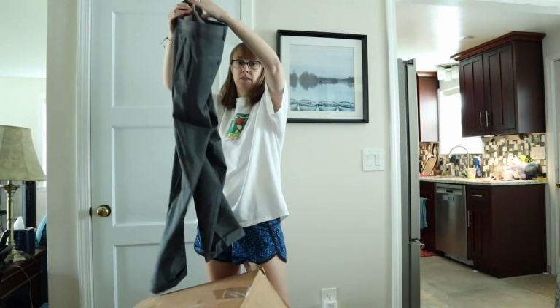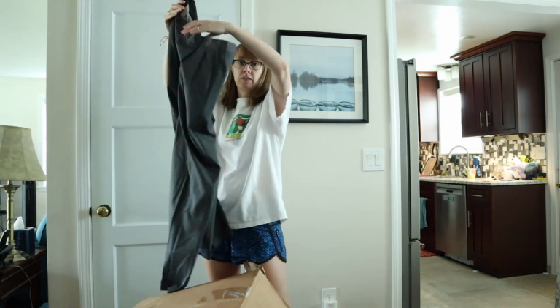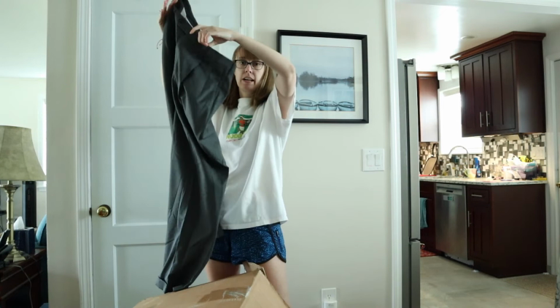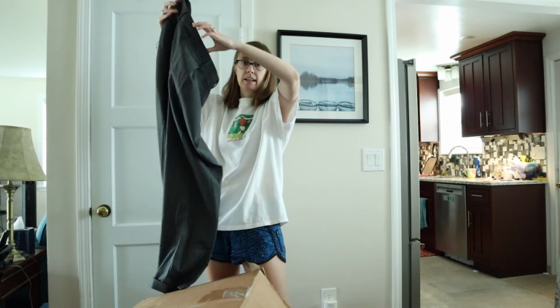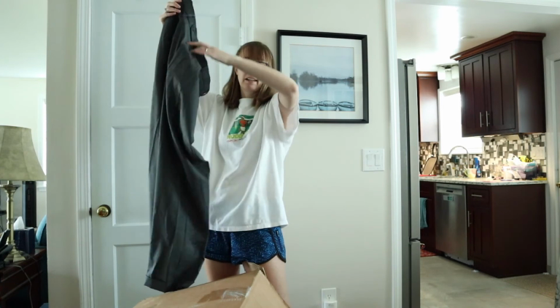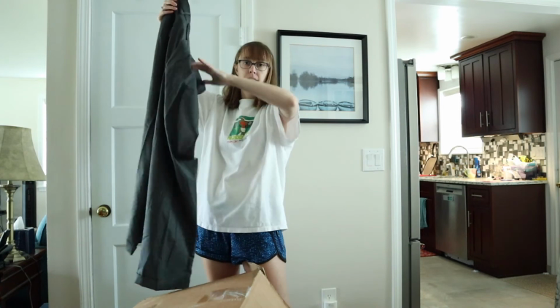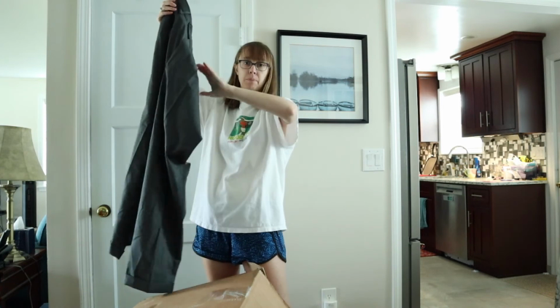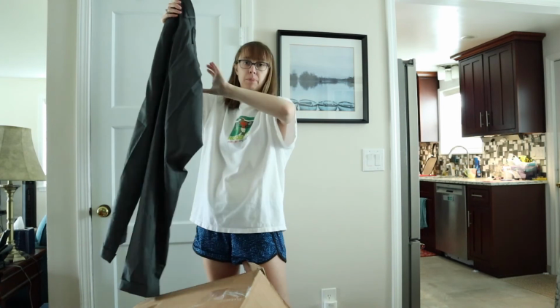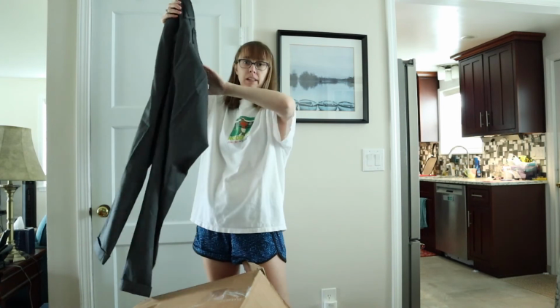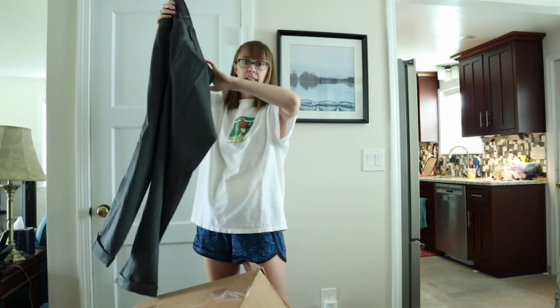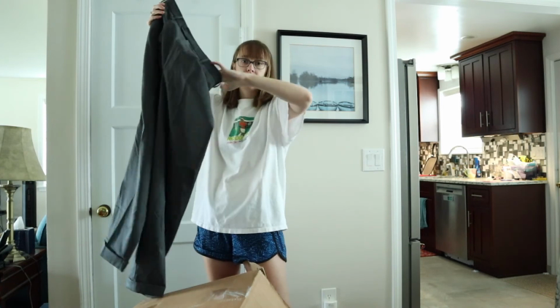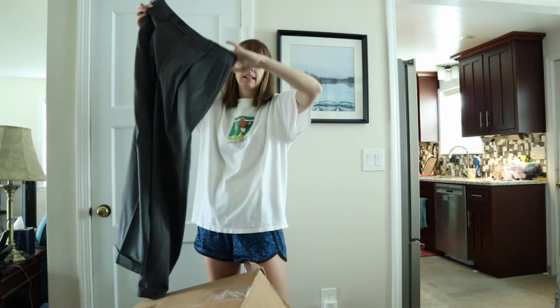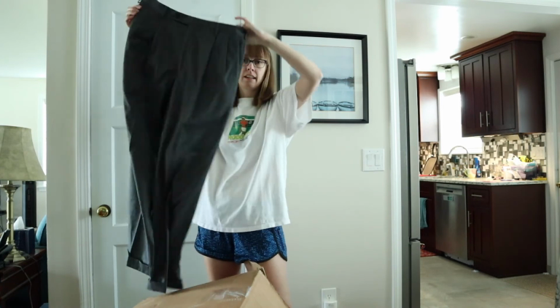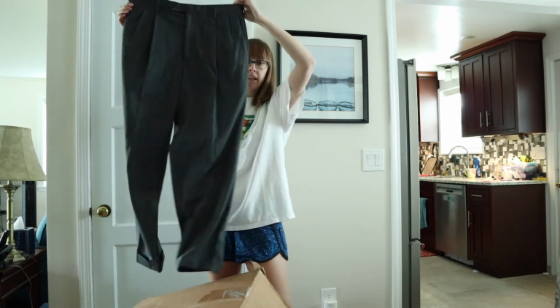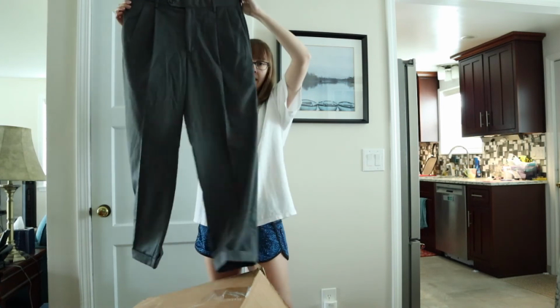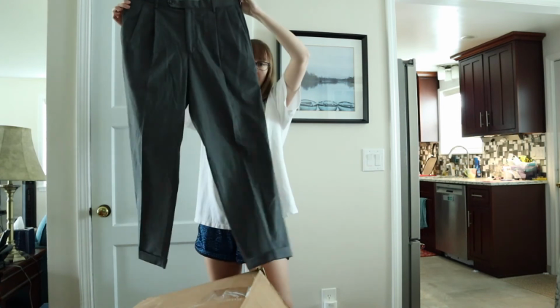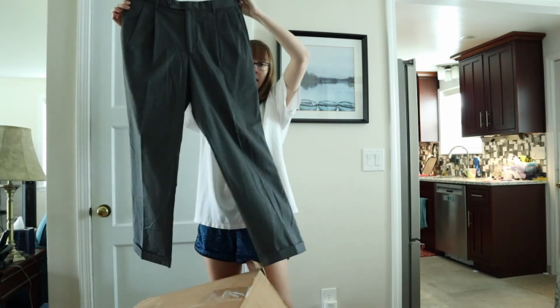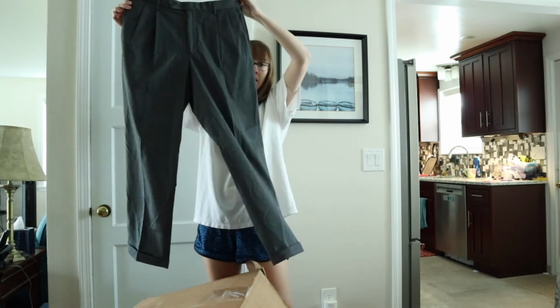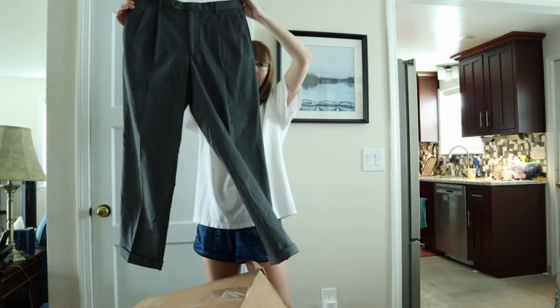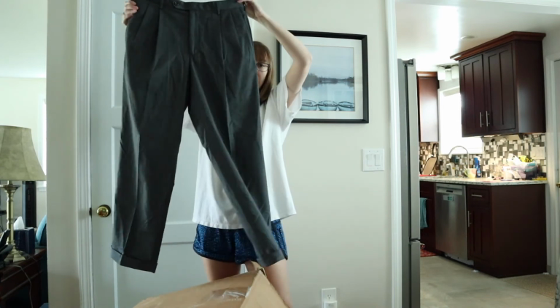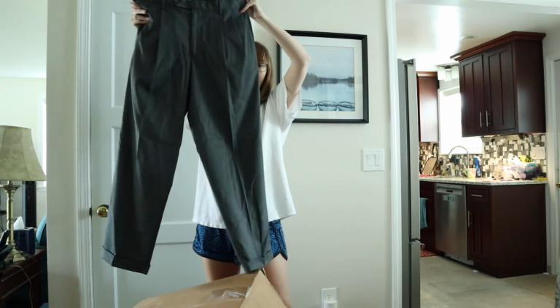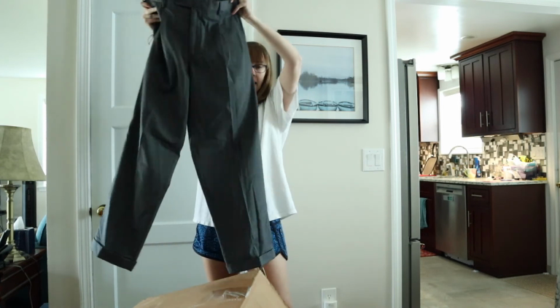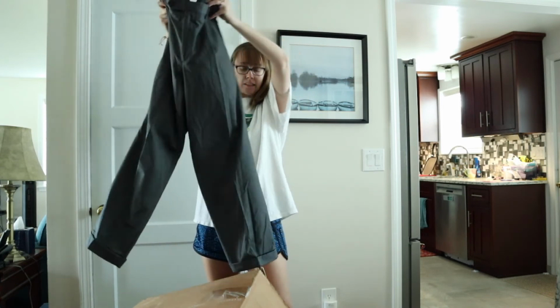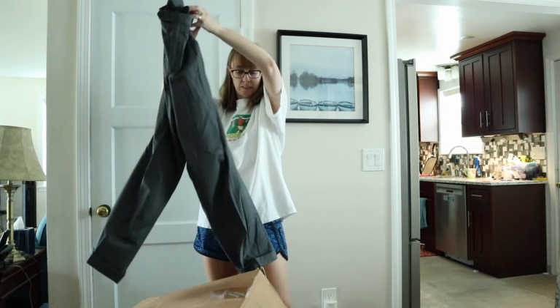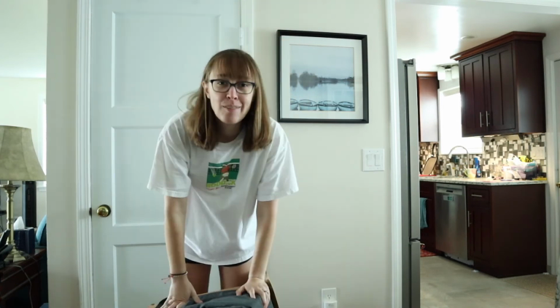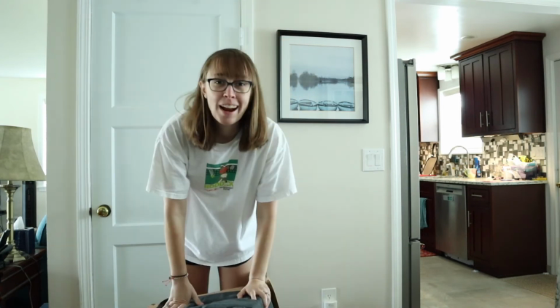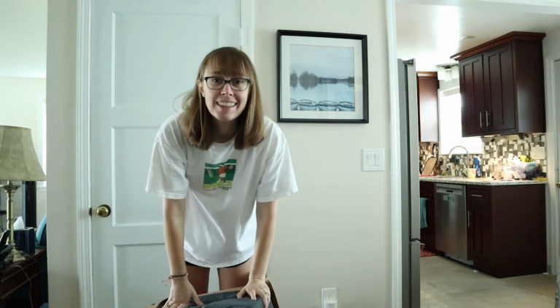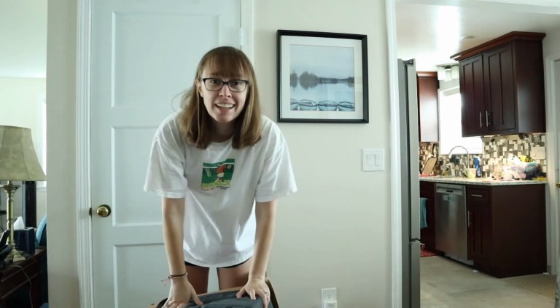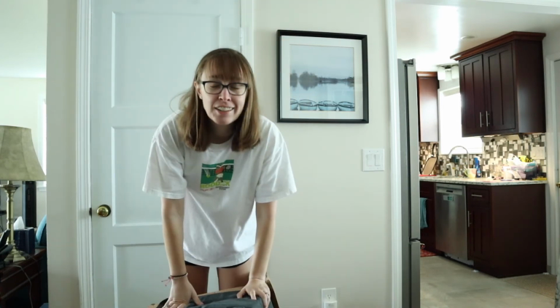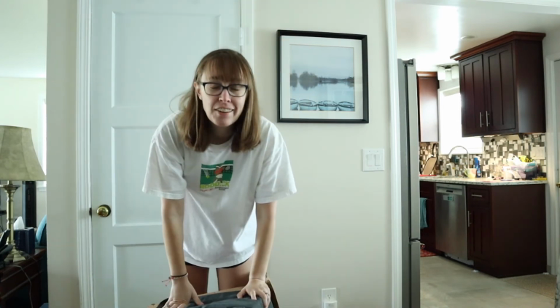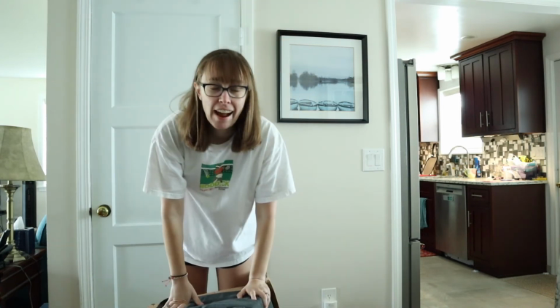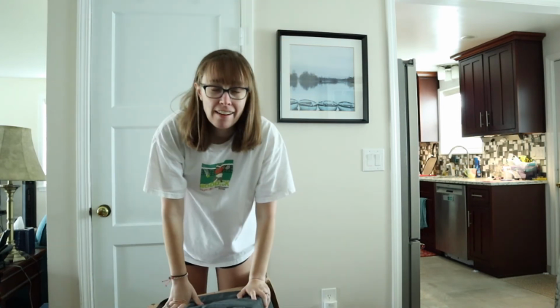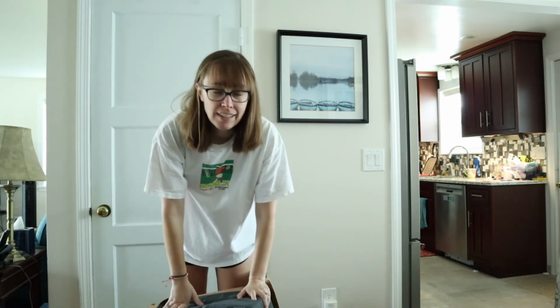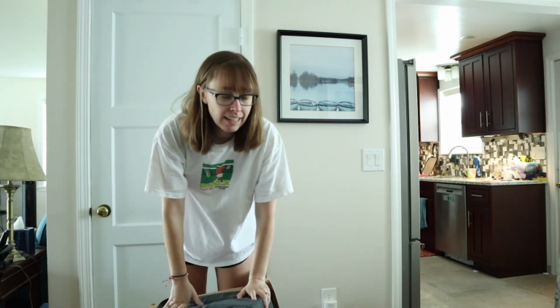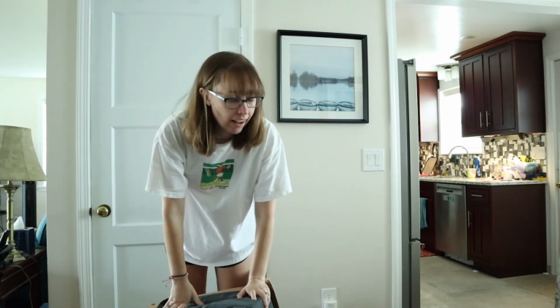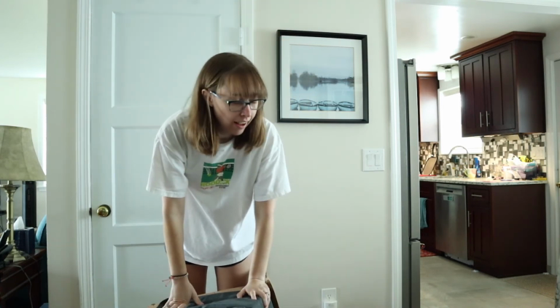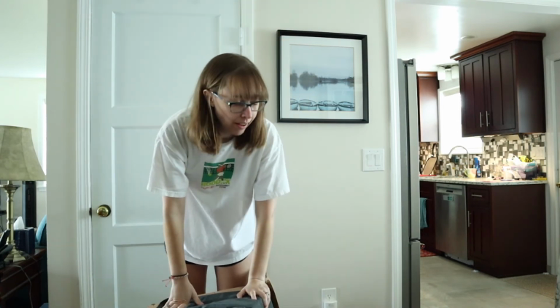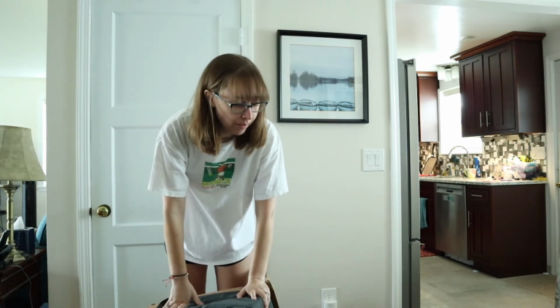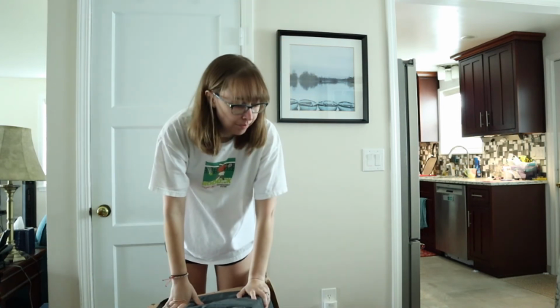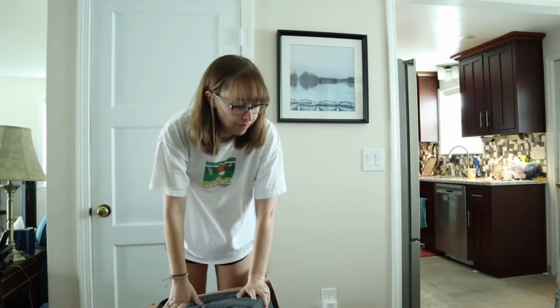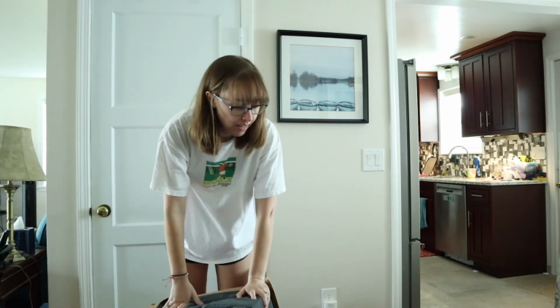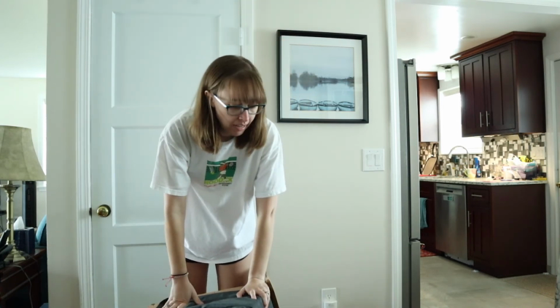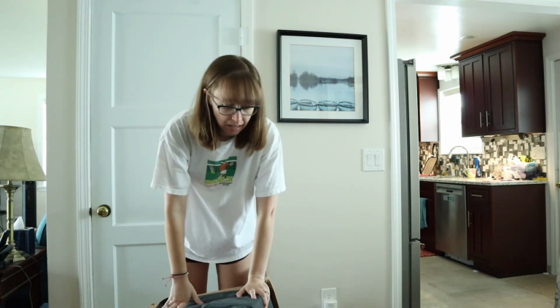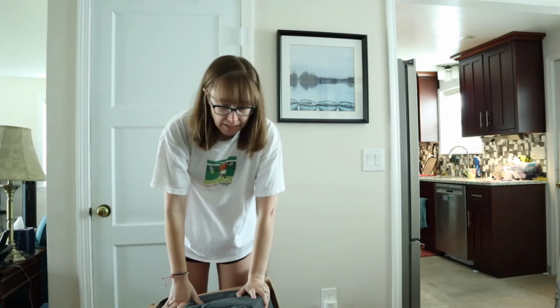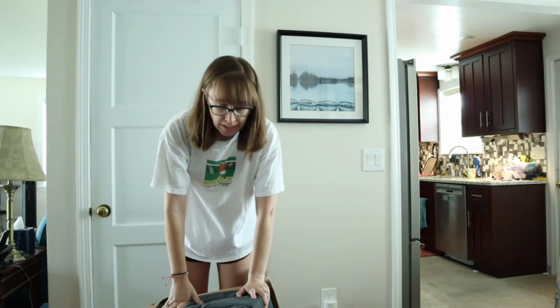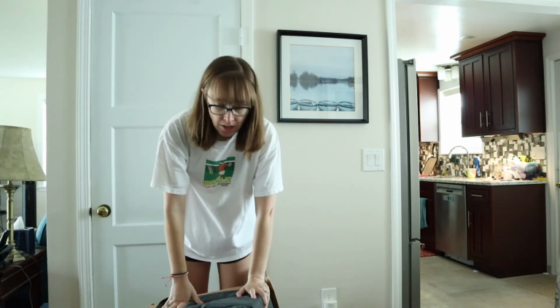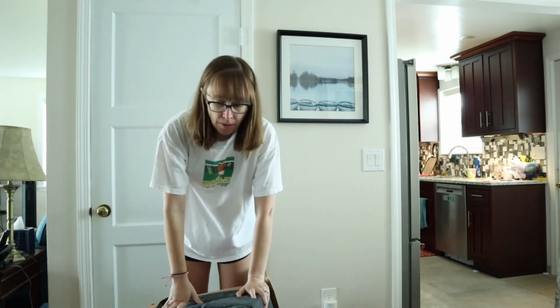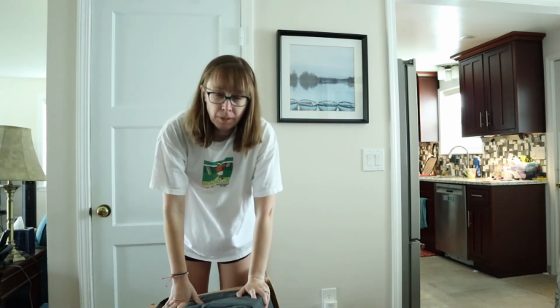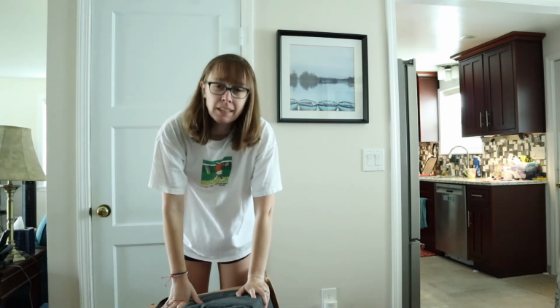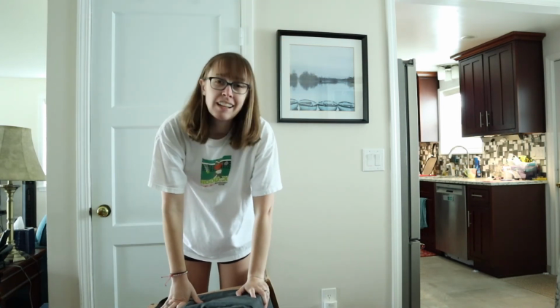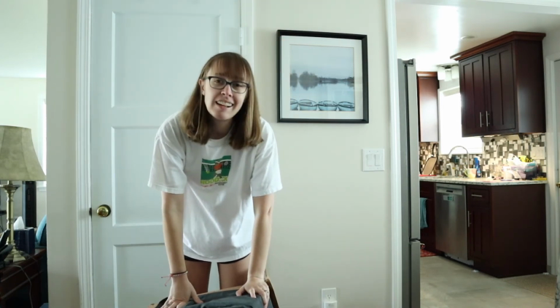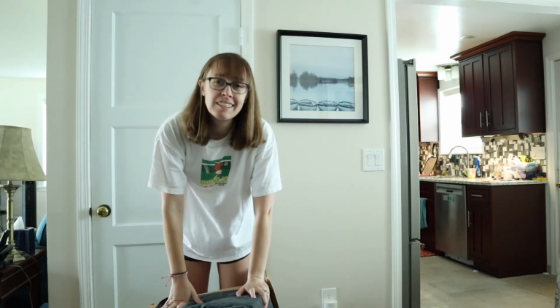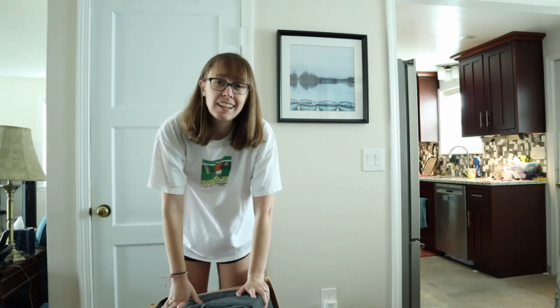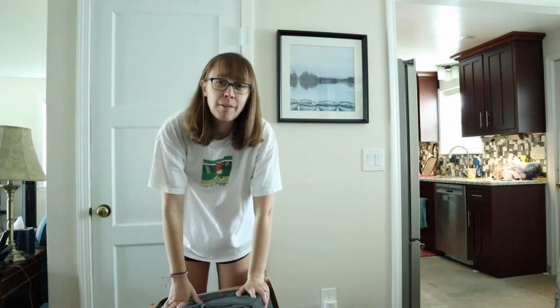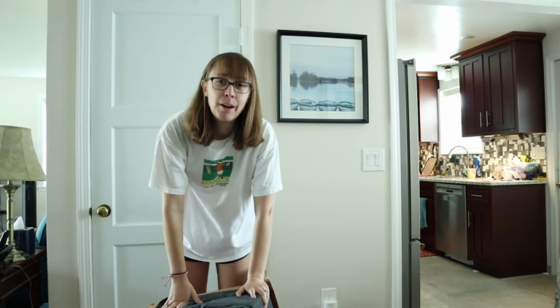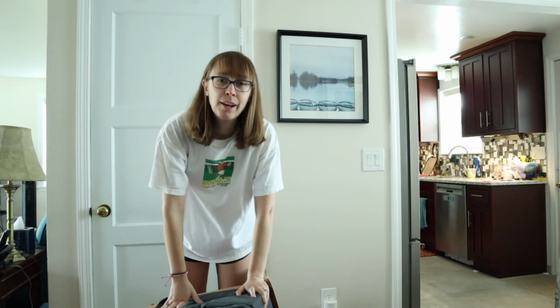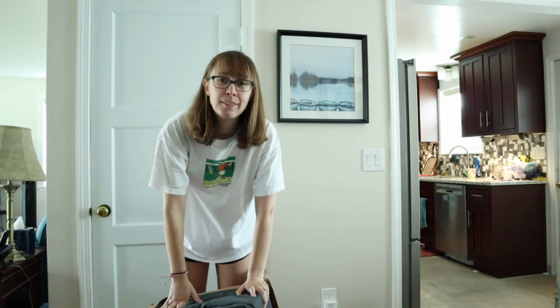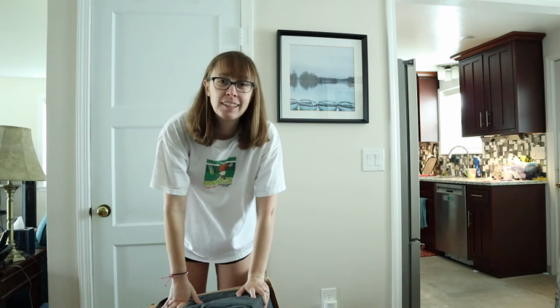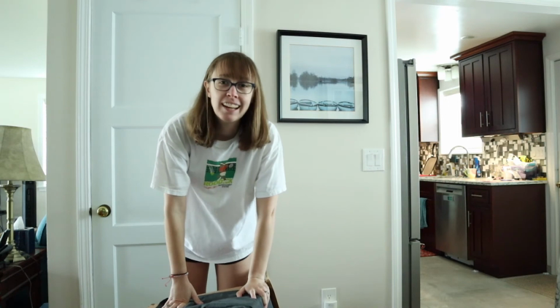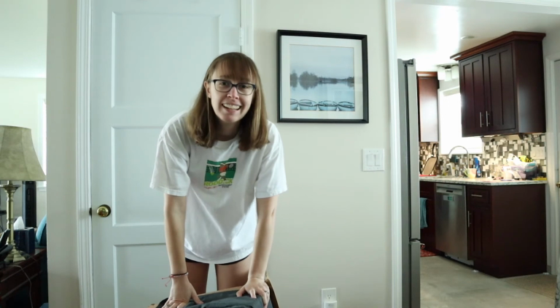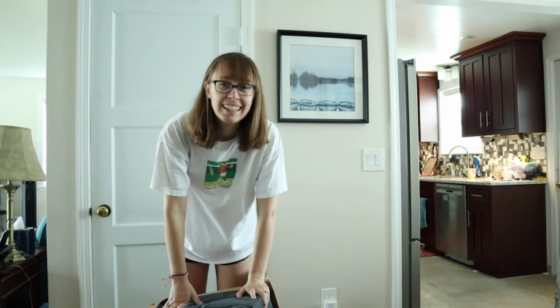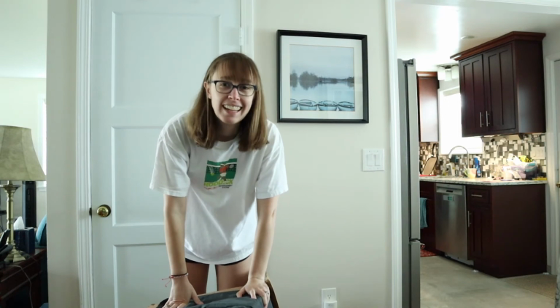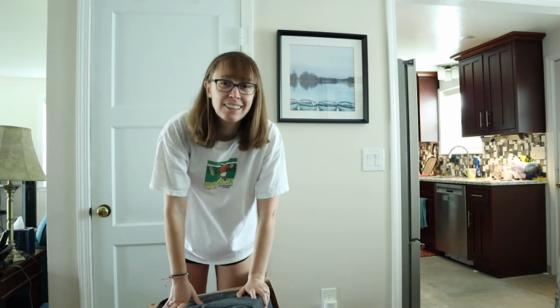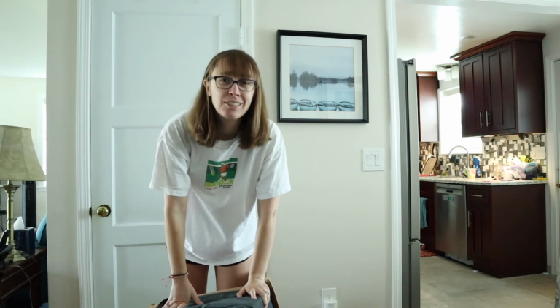This is a BLVCK Paris embroidered graphic tee, new with tags. A Polo Ralph Lauren size large thin hoodie. Vineyard Vines long sleeve size medium with the classic whale on the back. Banana Republic 100% linen Camden standard fit size medium short-sleeve shirt. The whole box tipped over at that point! This is a Vuori — V-U-O-R-I — a really good brand to look for right now, like an activewear material, size medium. And last is a Dockers 33 by 30 pair of pleated pants.